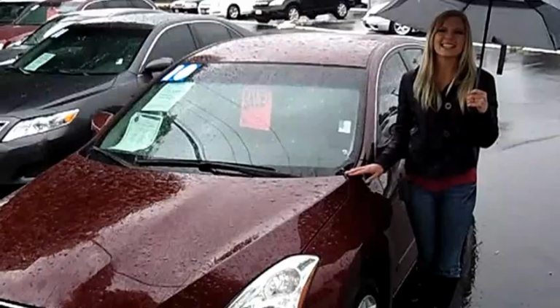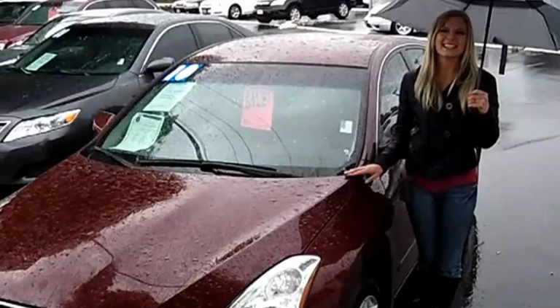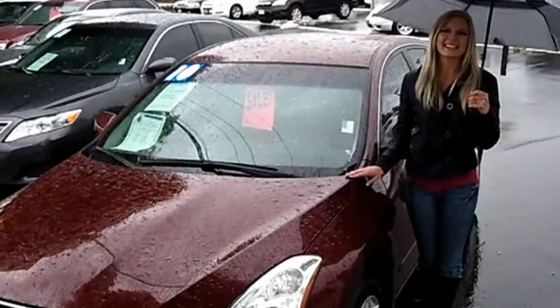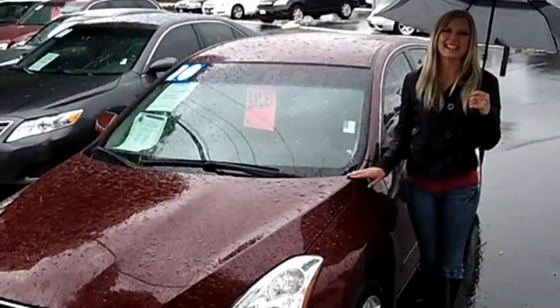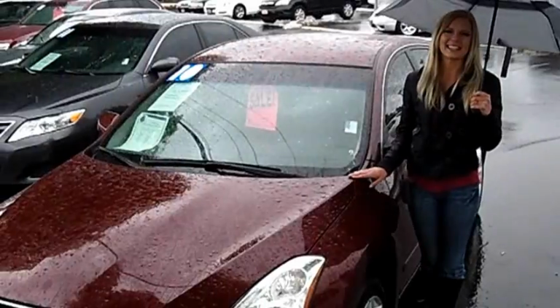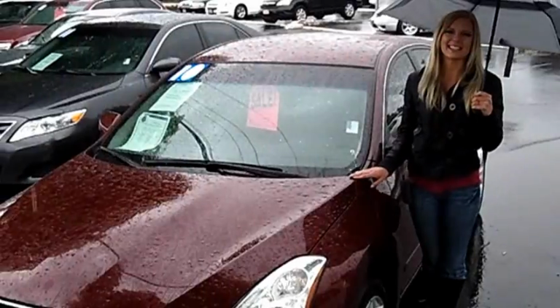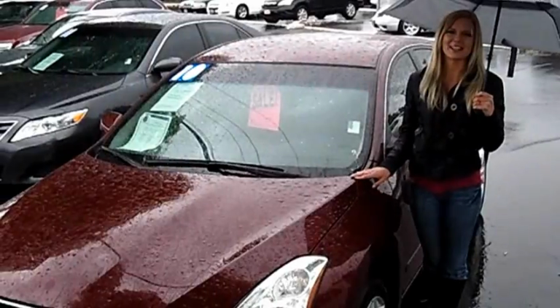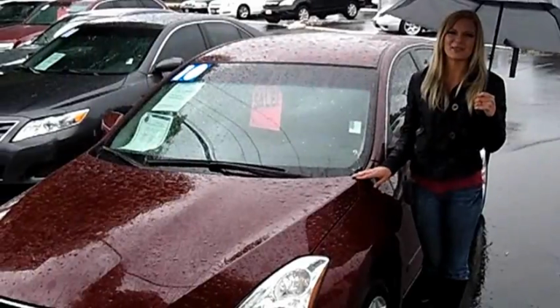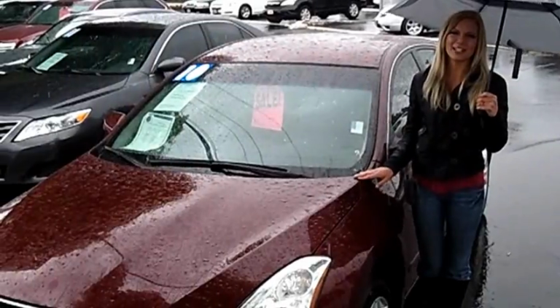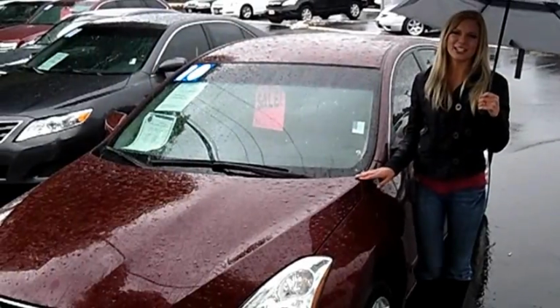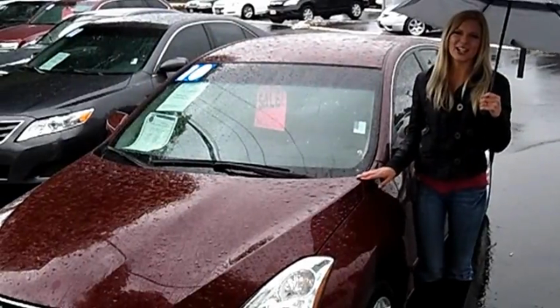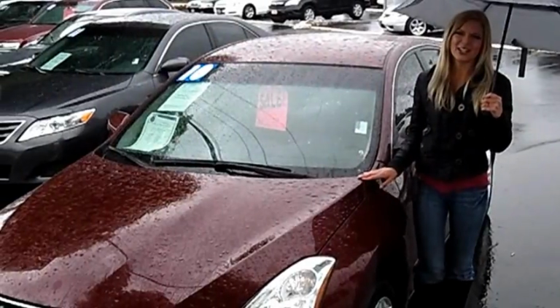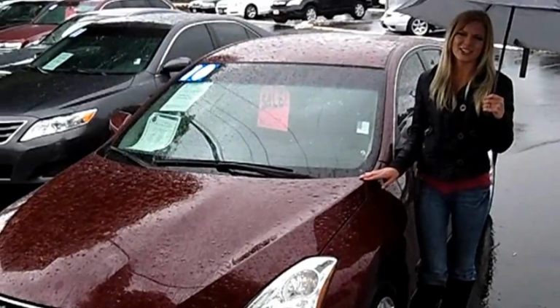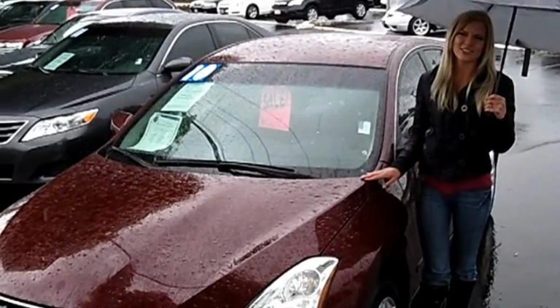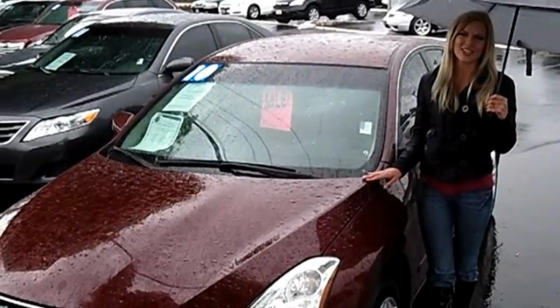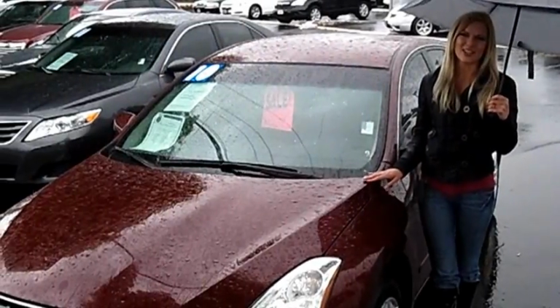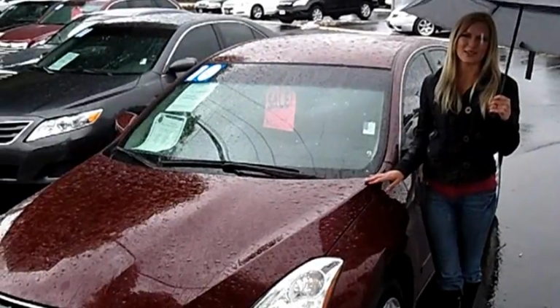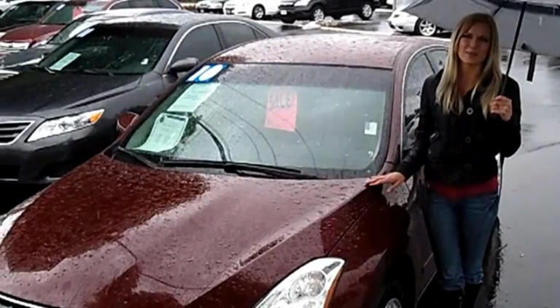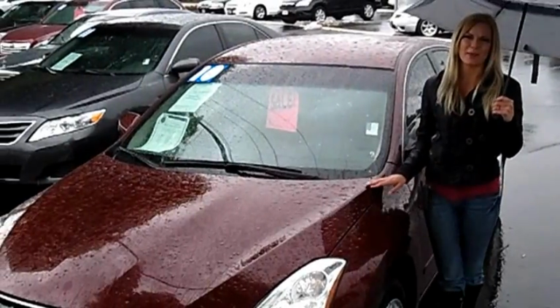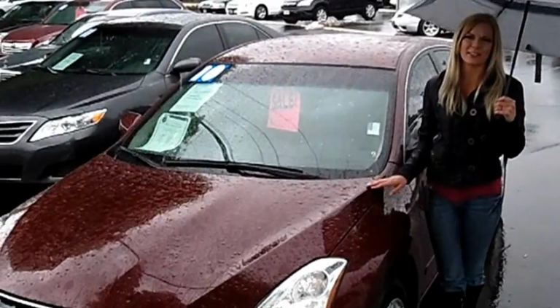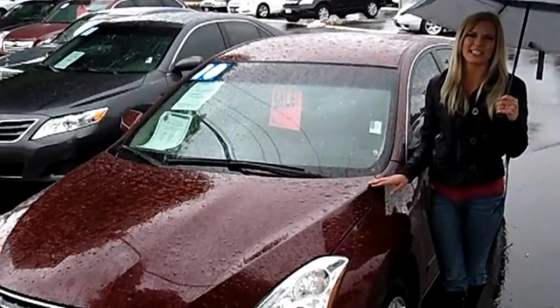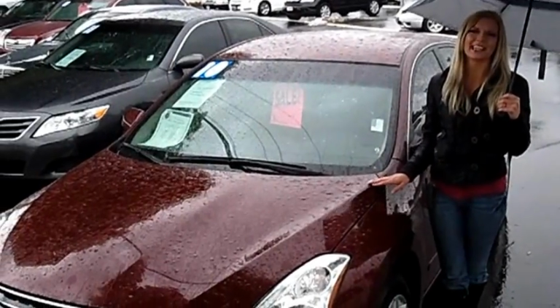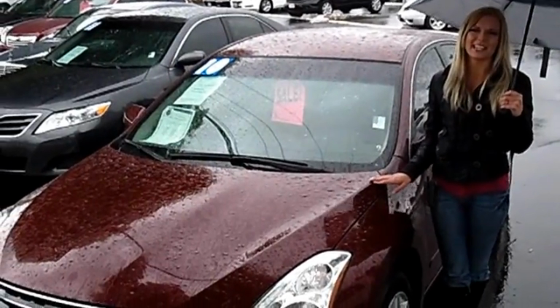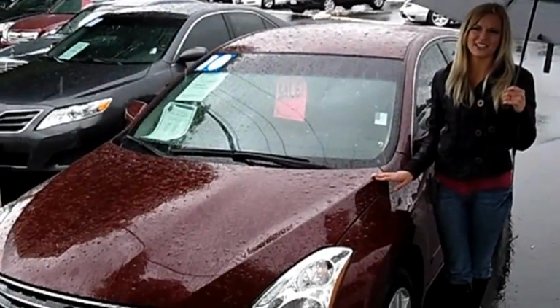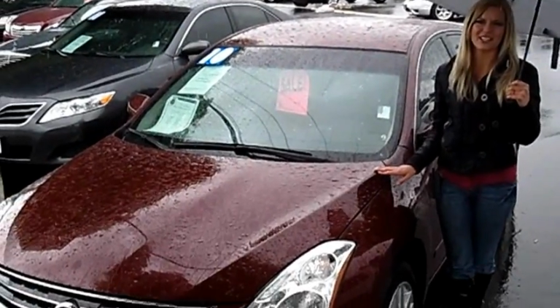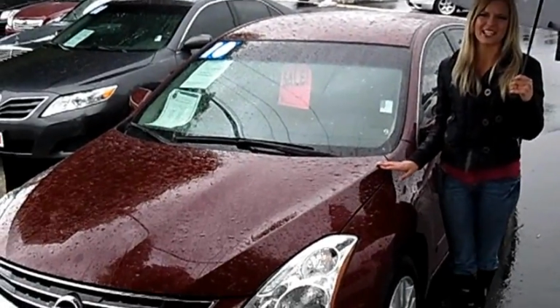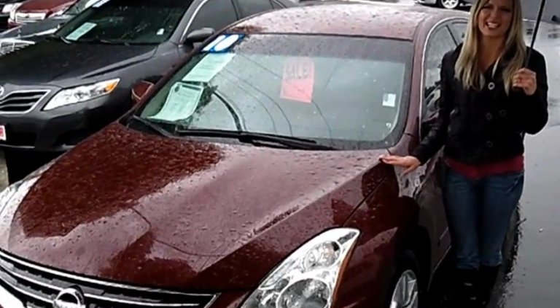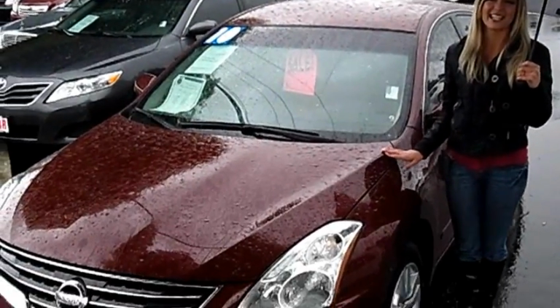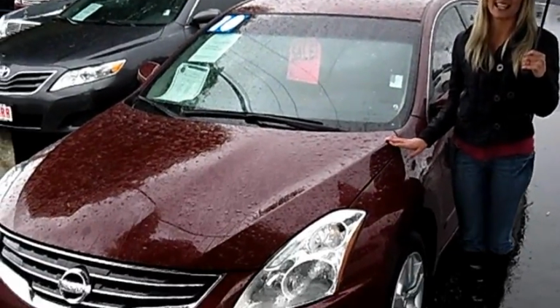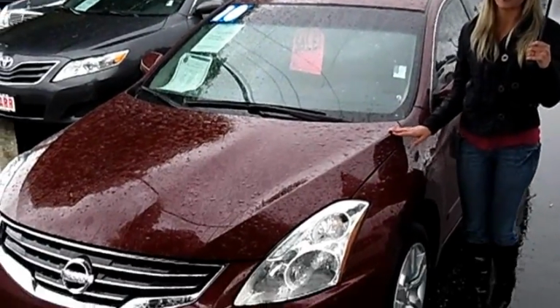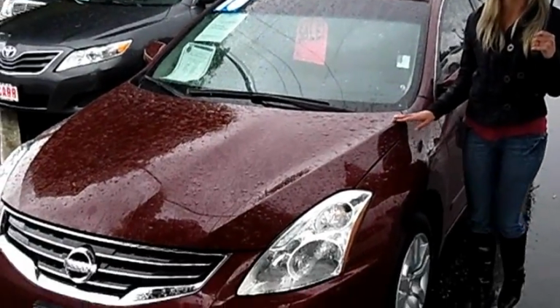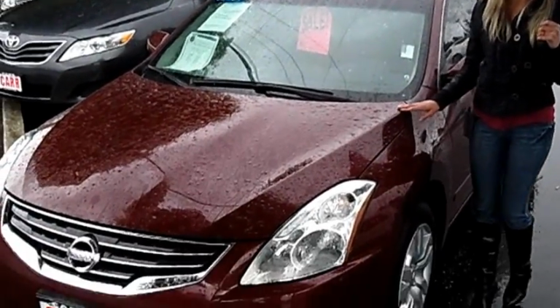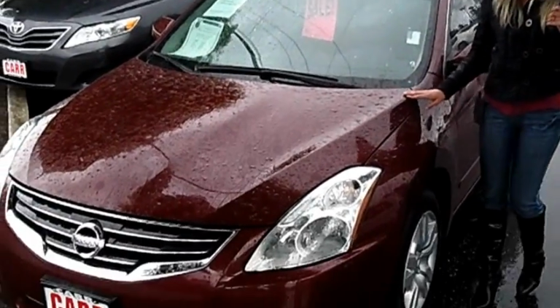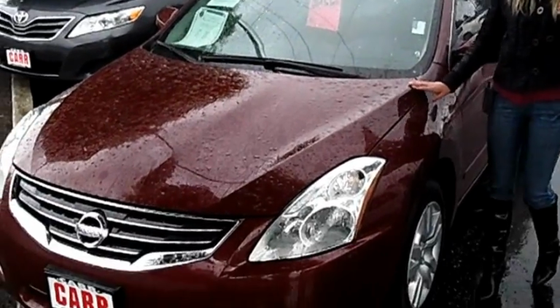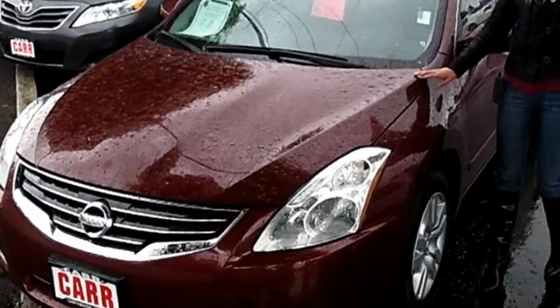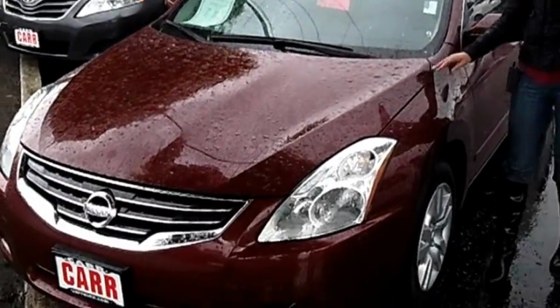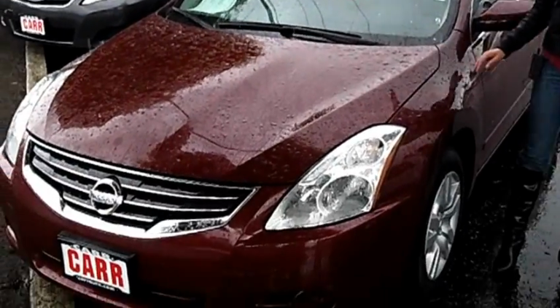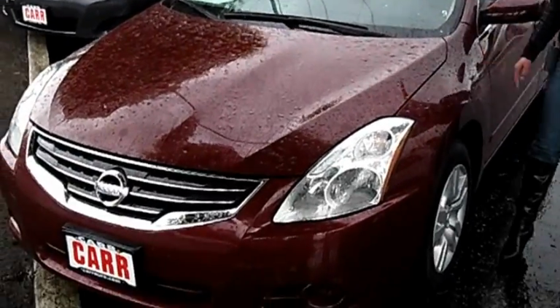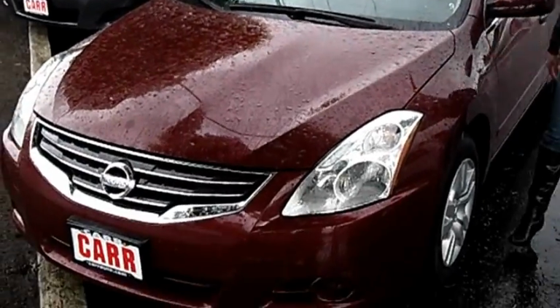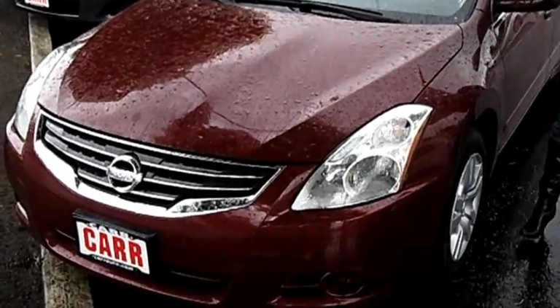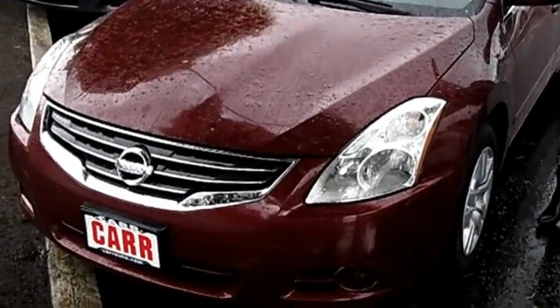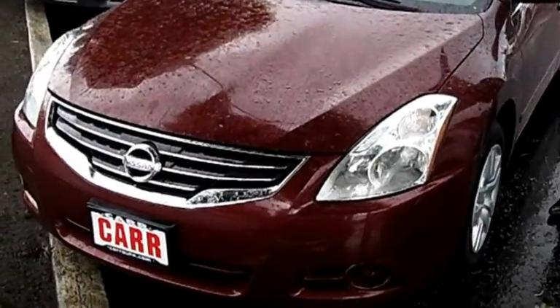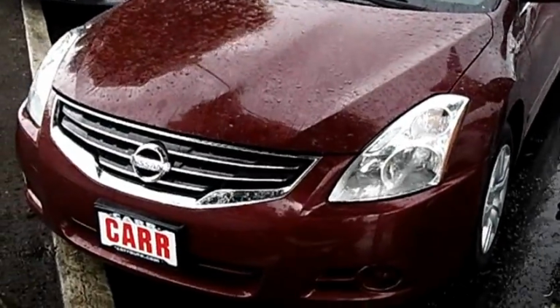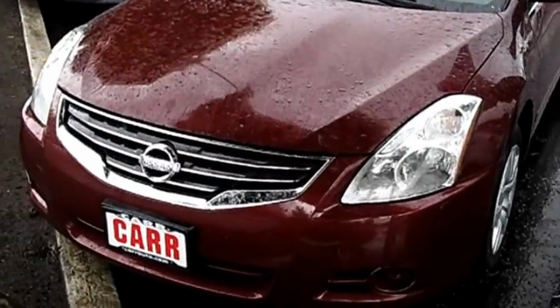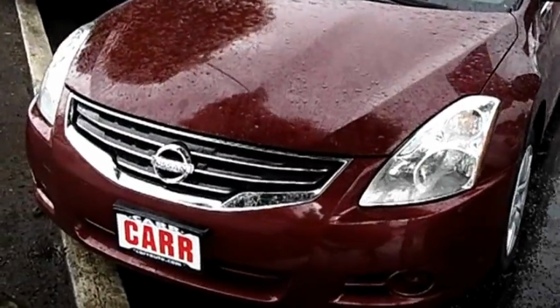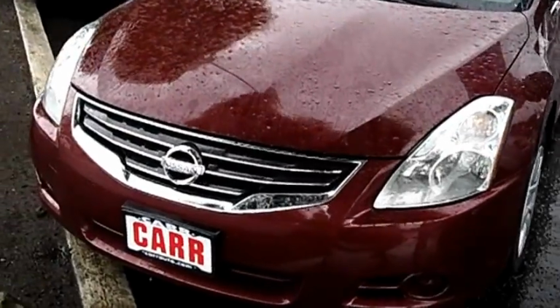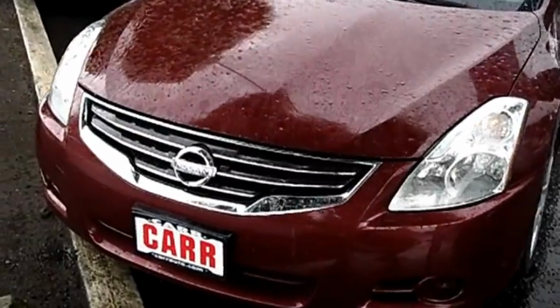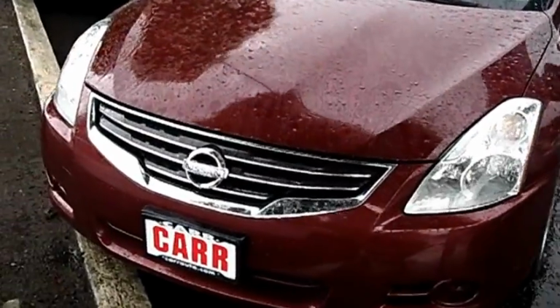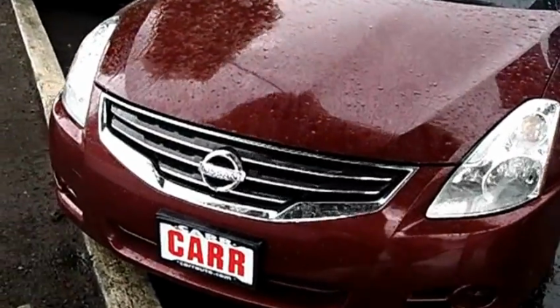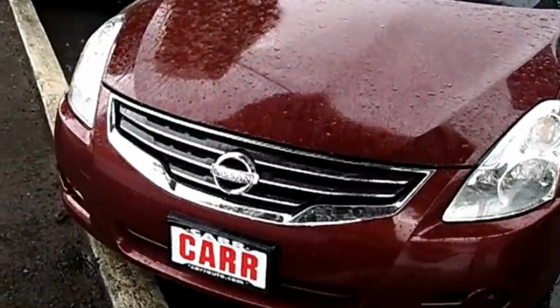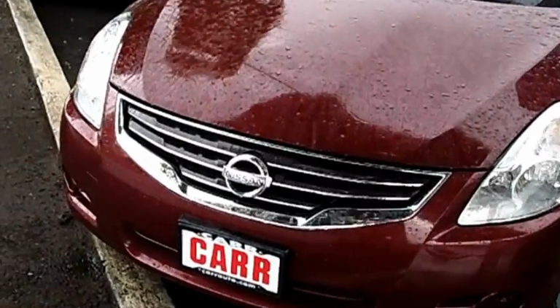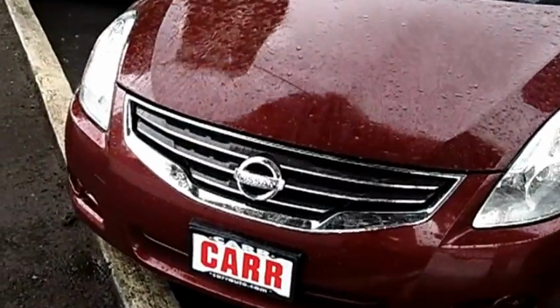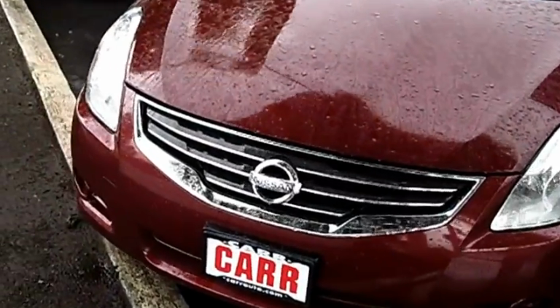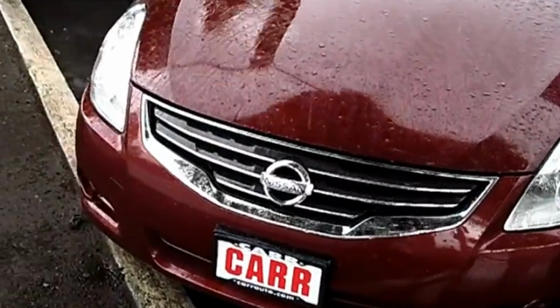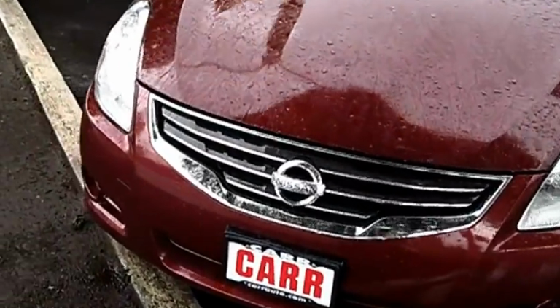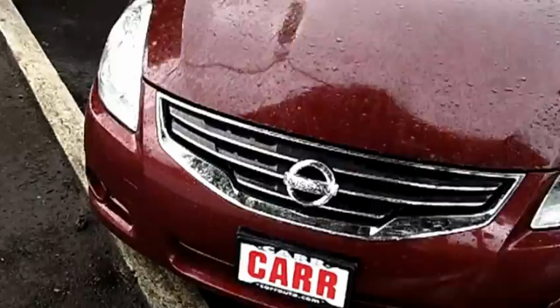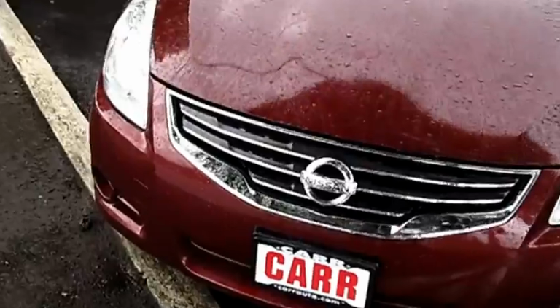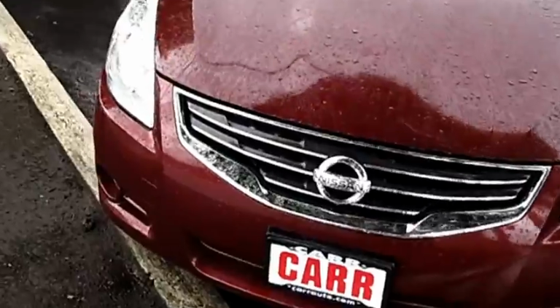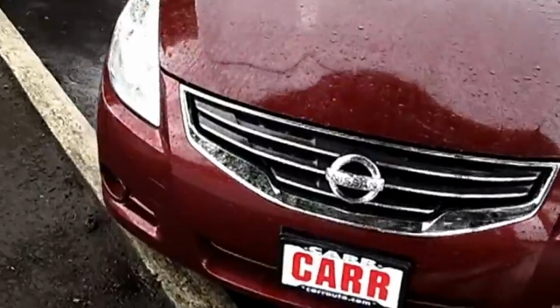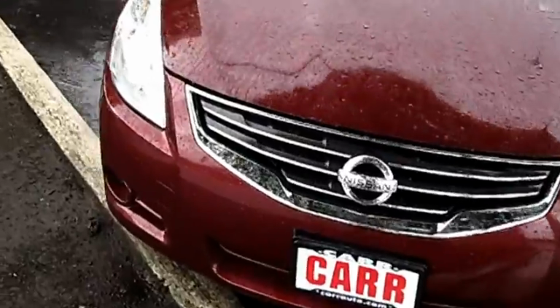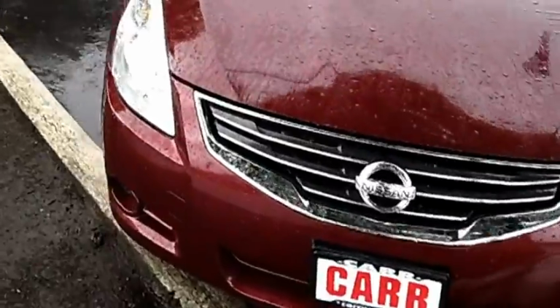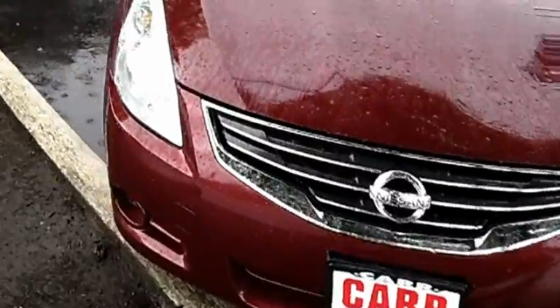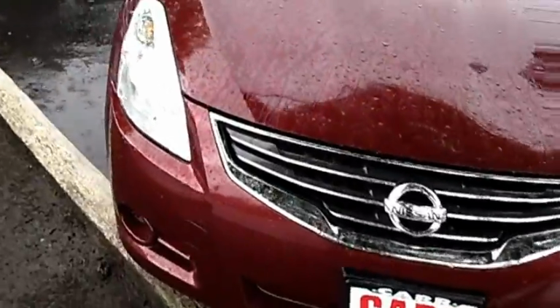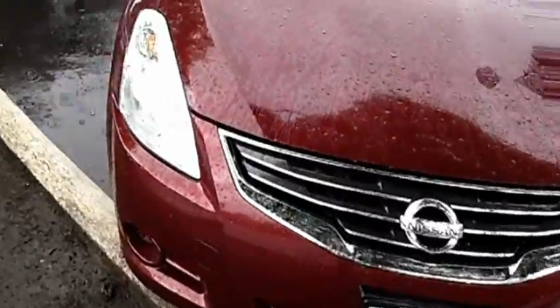Hi, this is Lacey. I'm here at Car Used Cars in Beaverton. Thanks for clicking on that link. This is your virtual tour of the 2010 Nissan Altima.